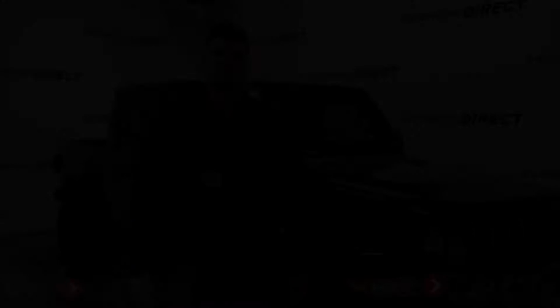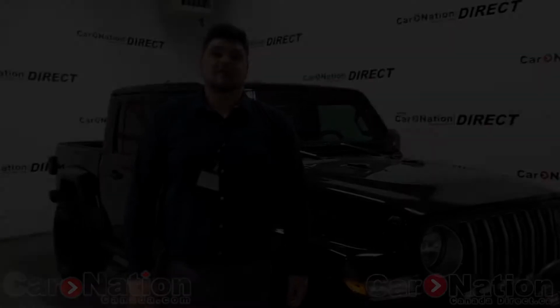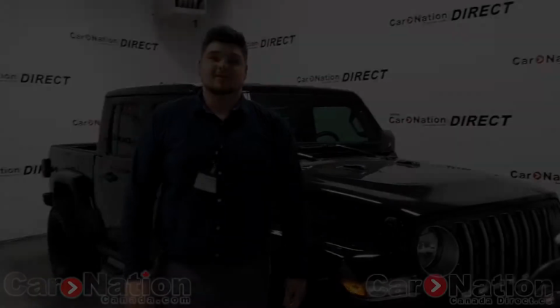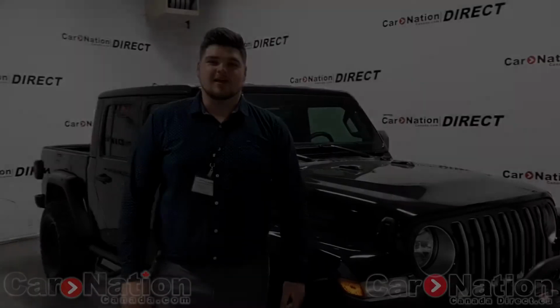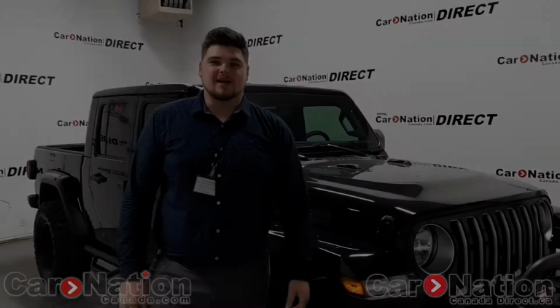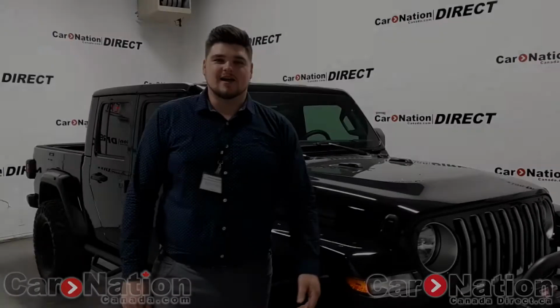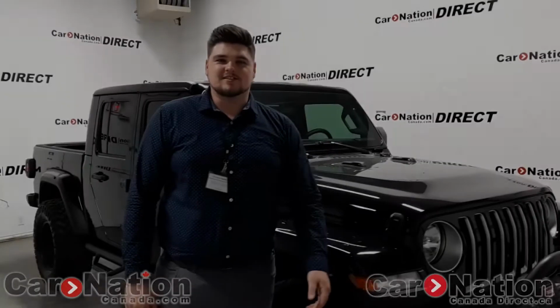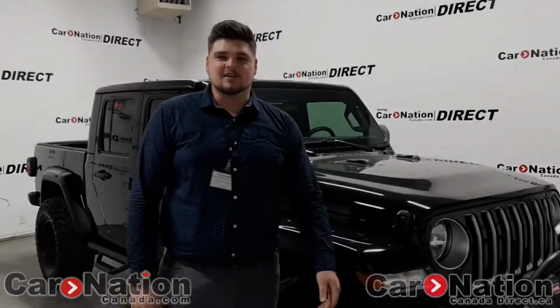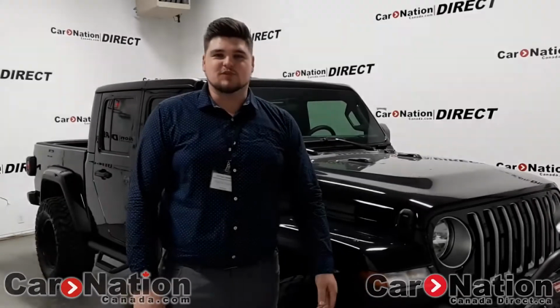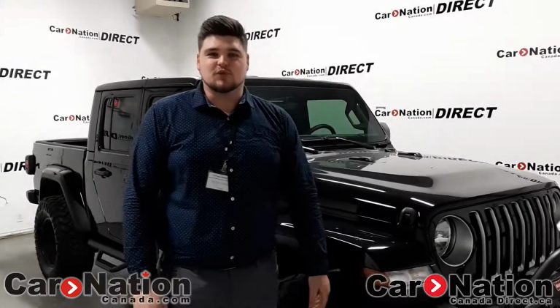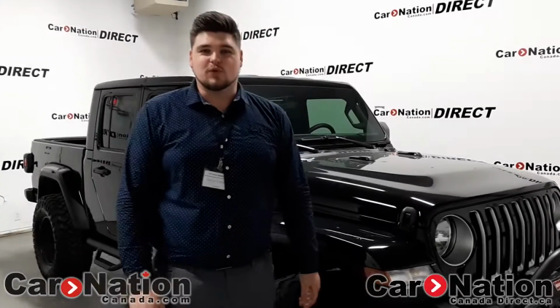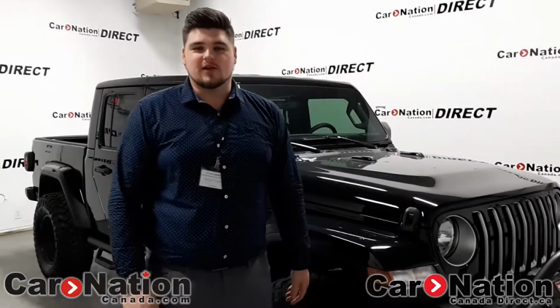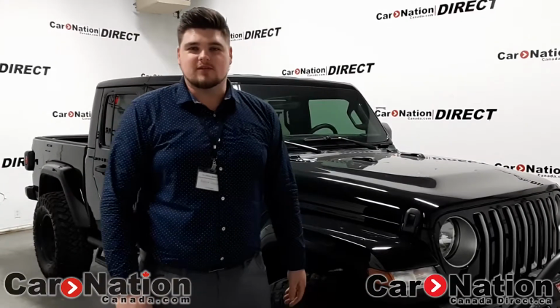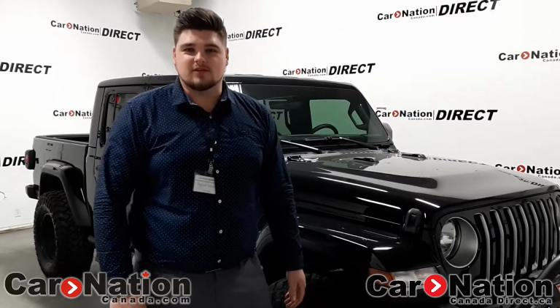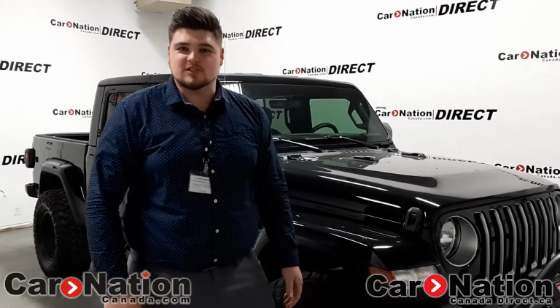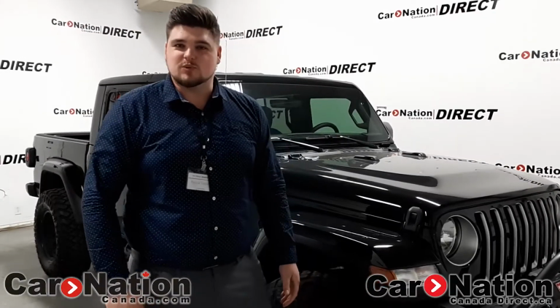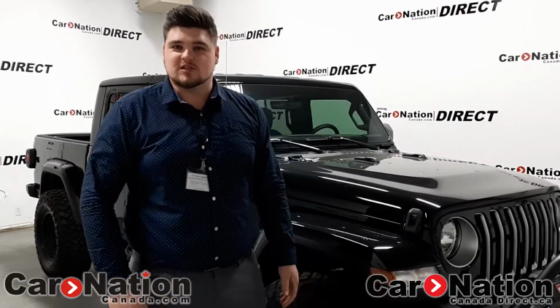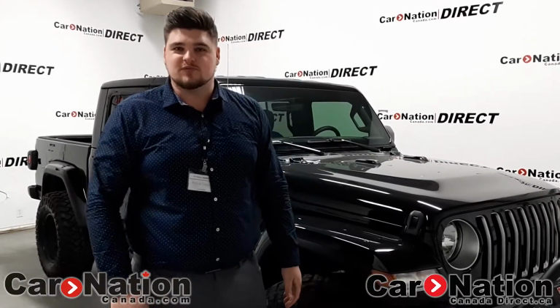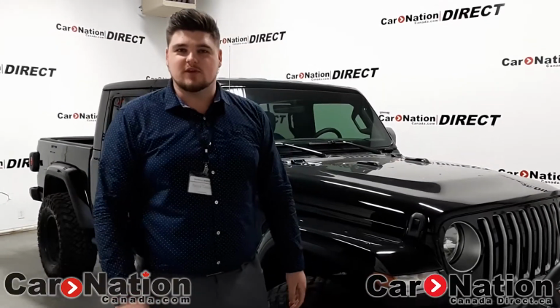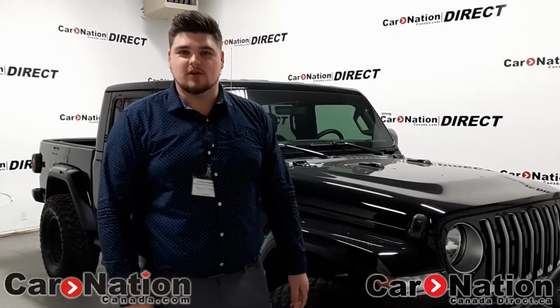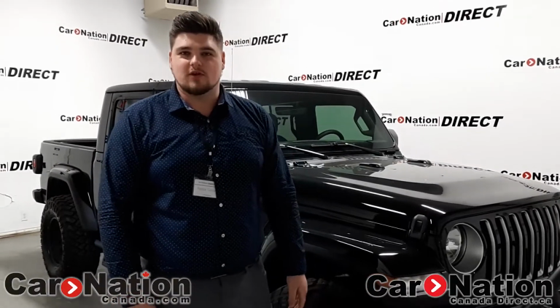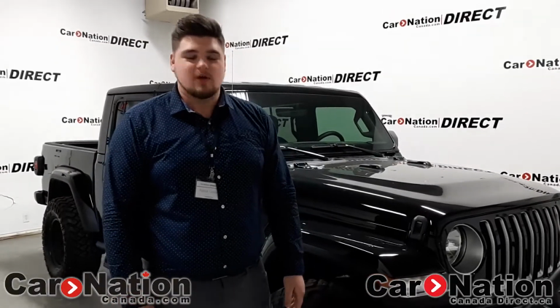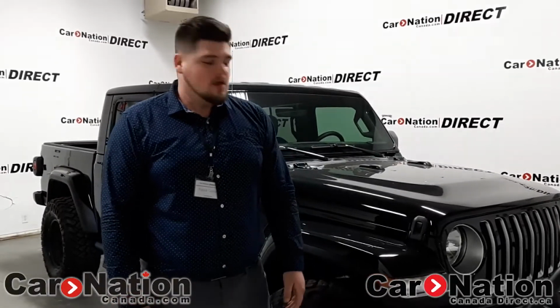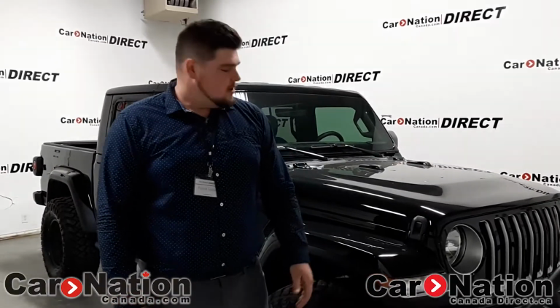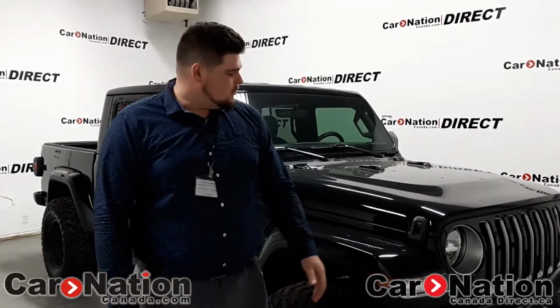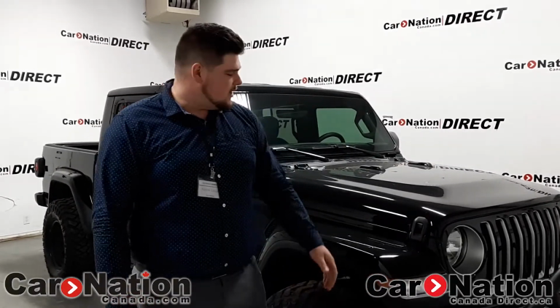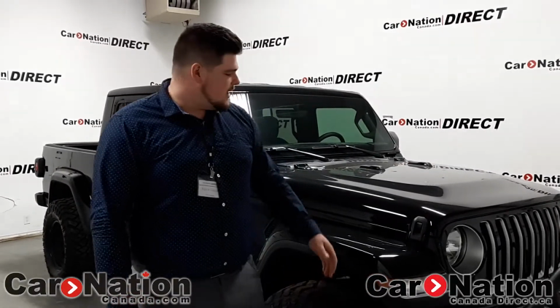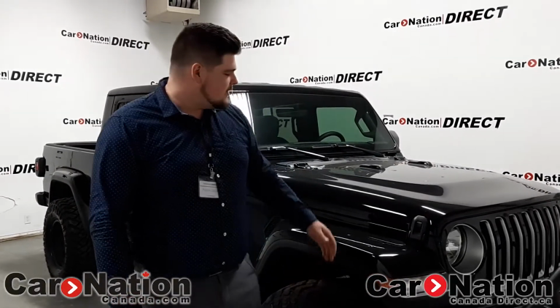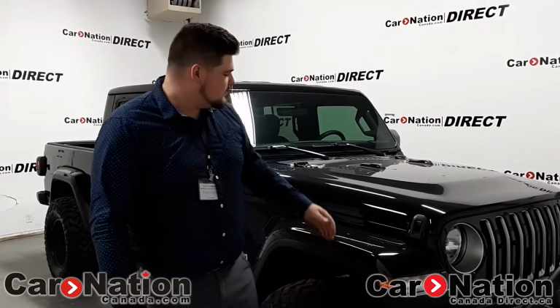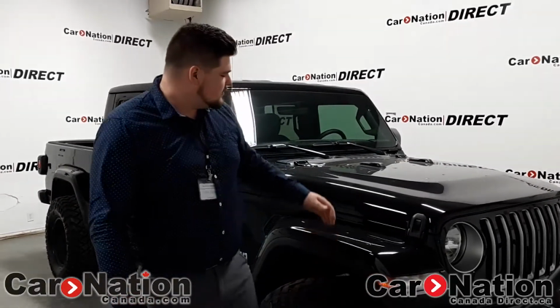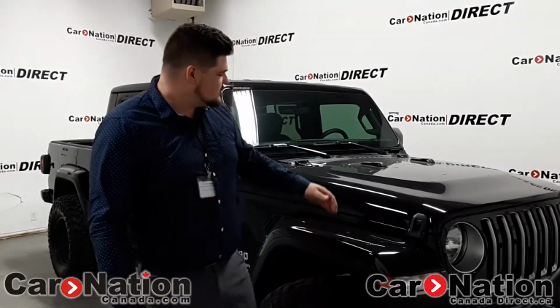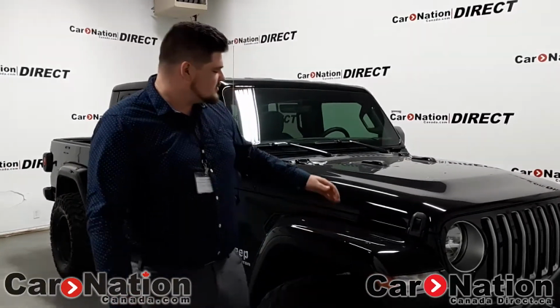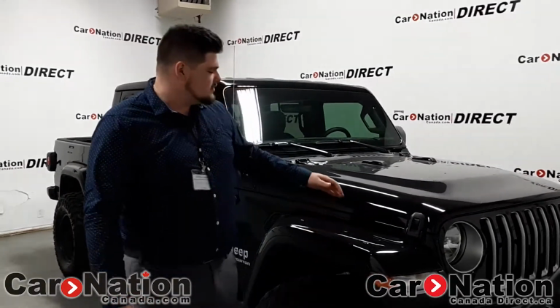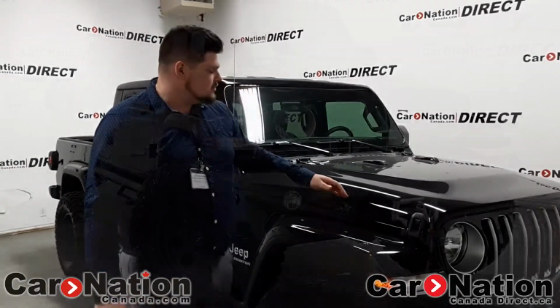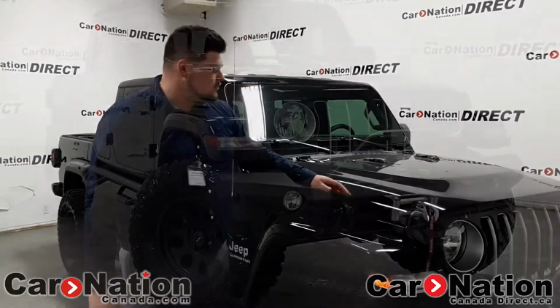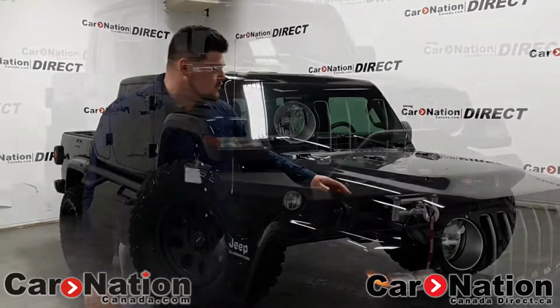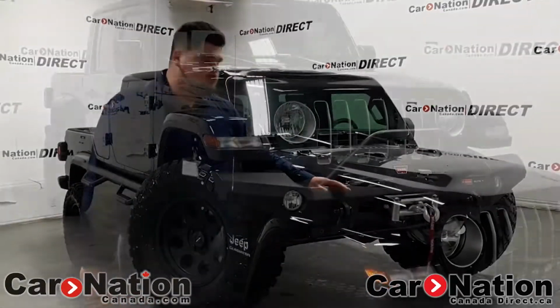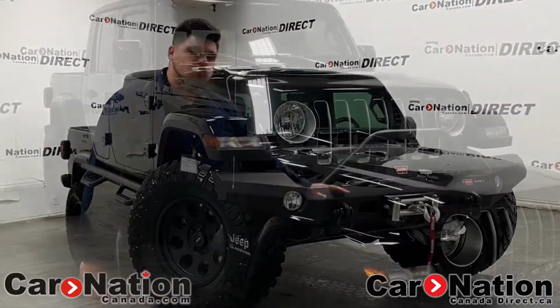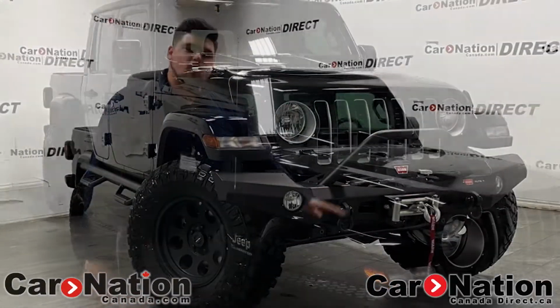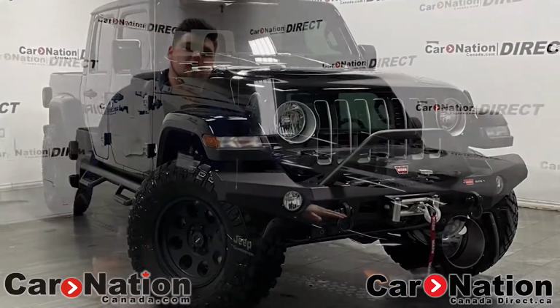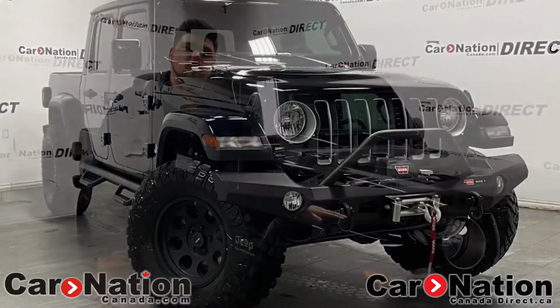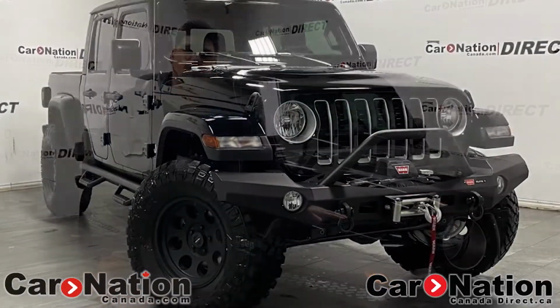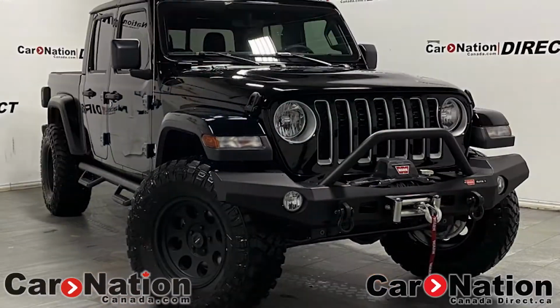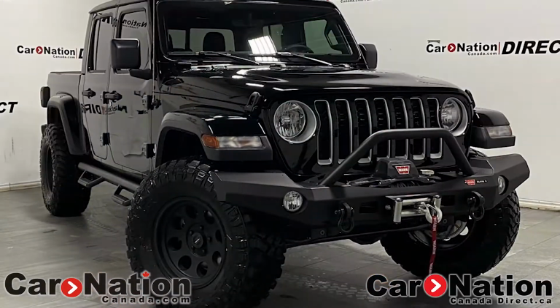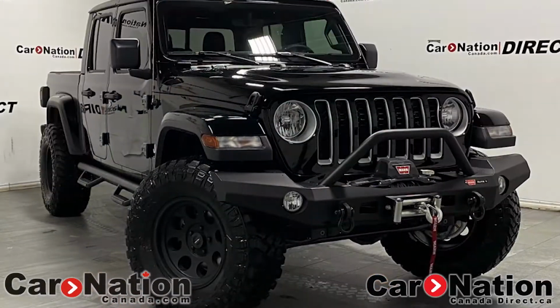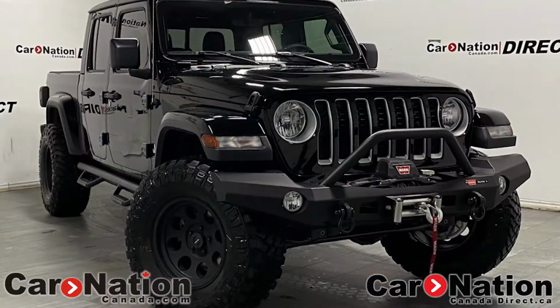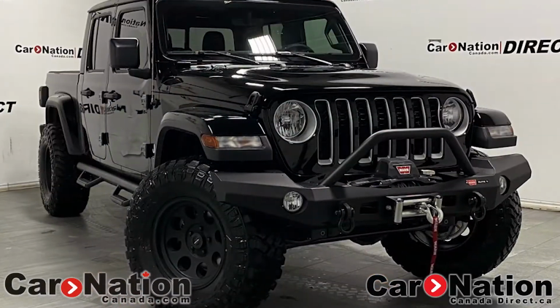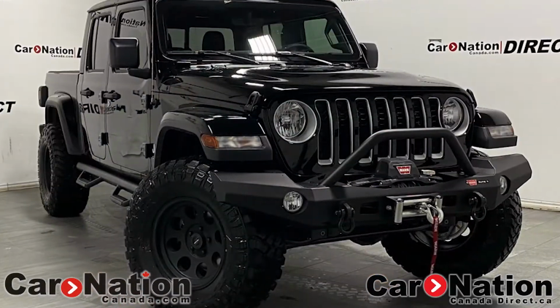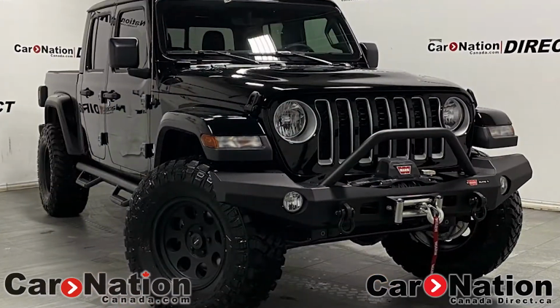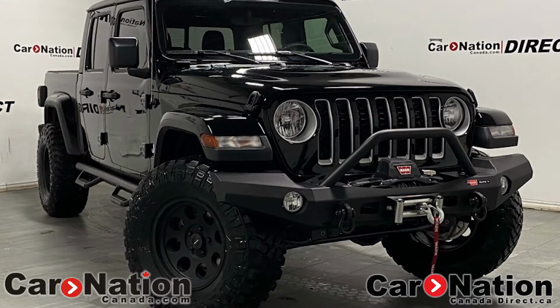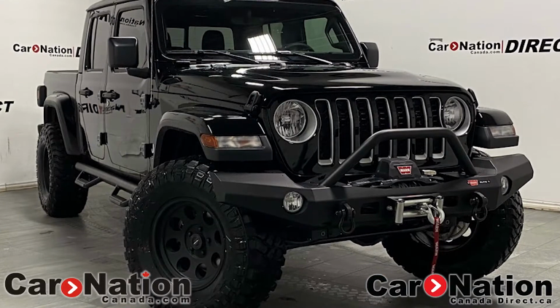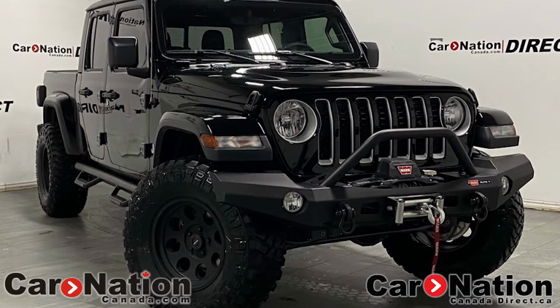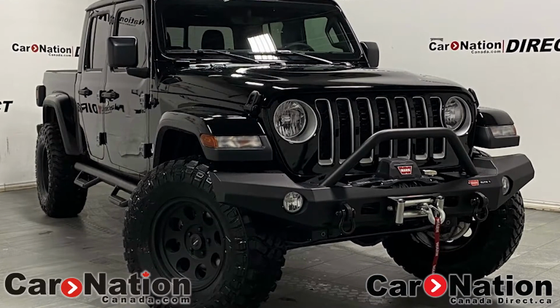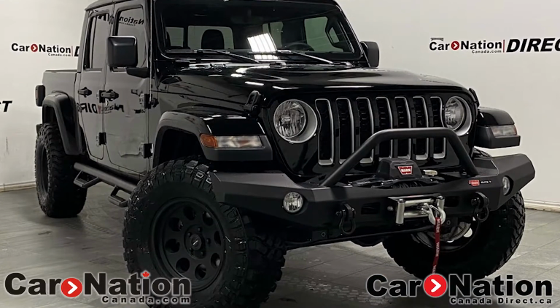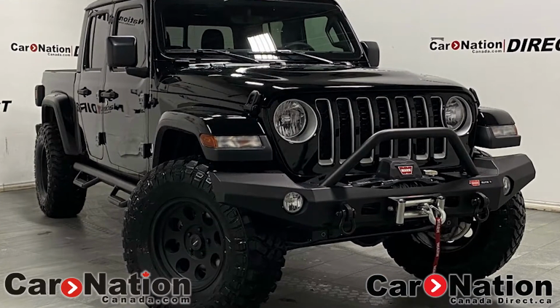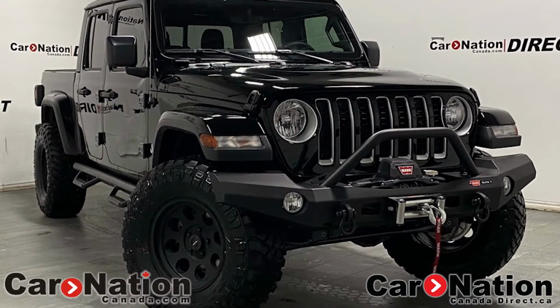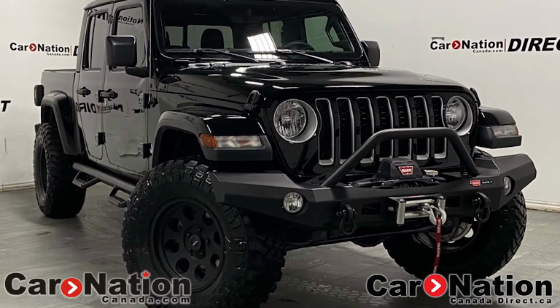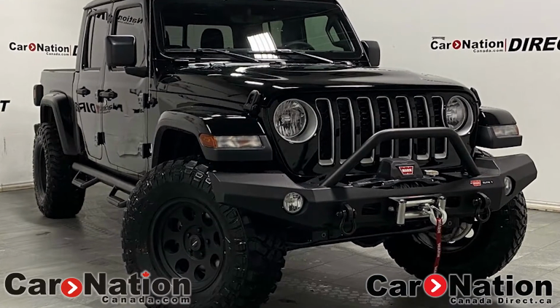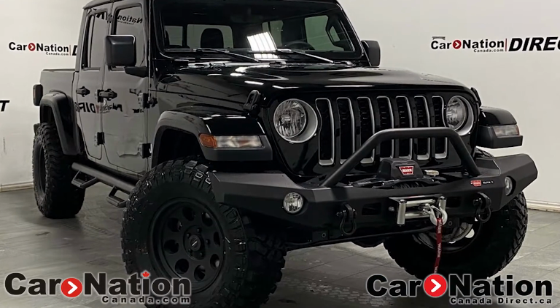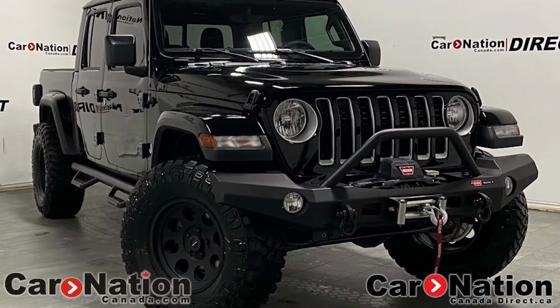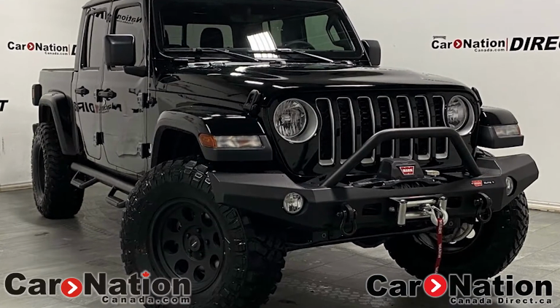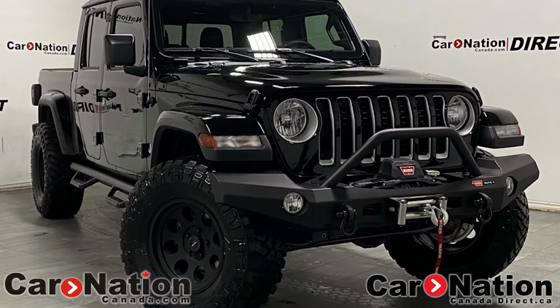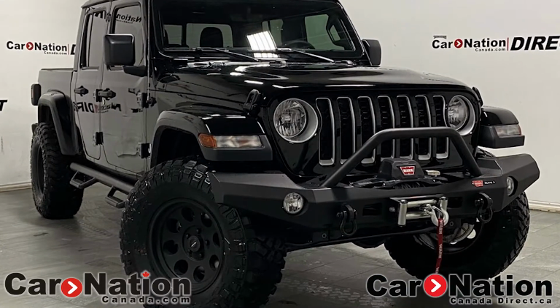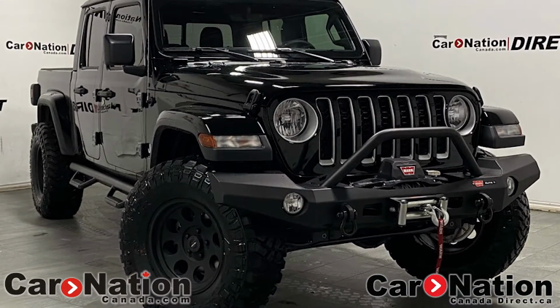Hey guys, thanks for tuning in to this week's video. What I have here is the new 2020 Jeep Wrangler Gladiator Edition.